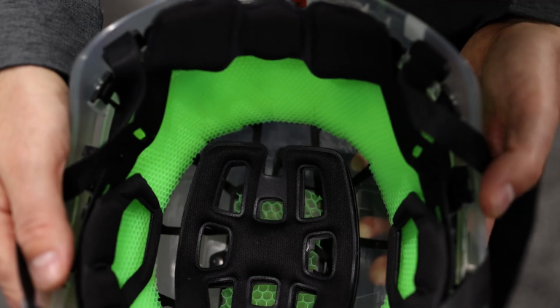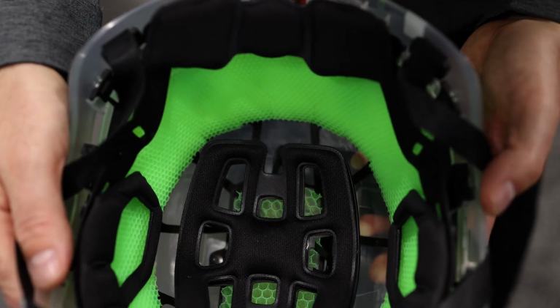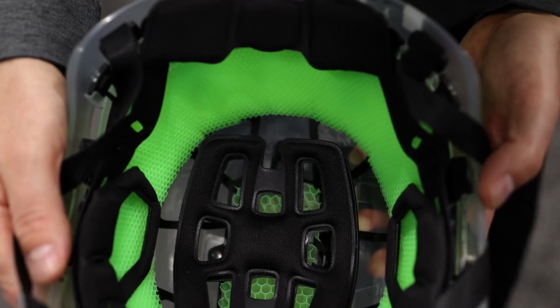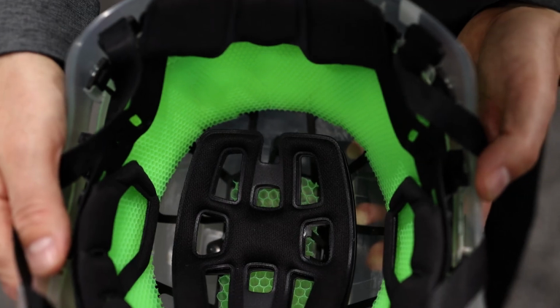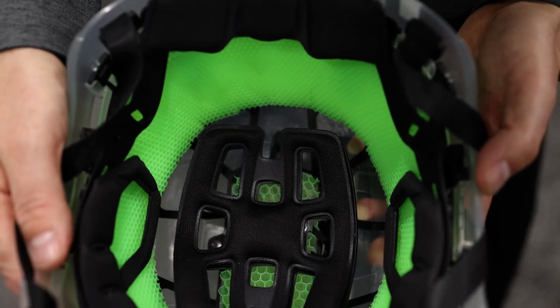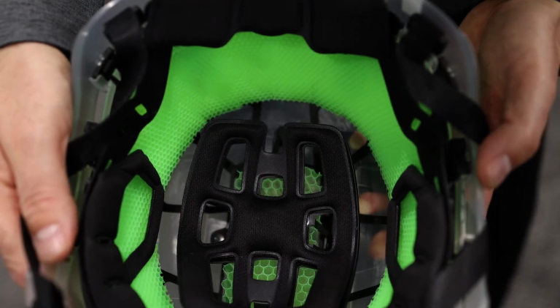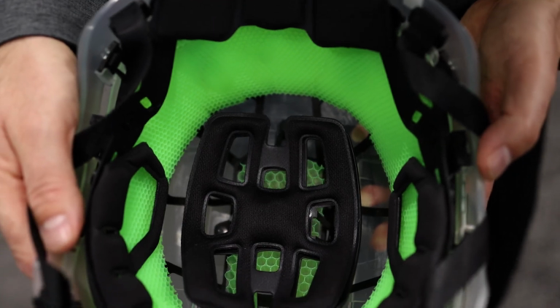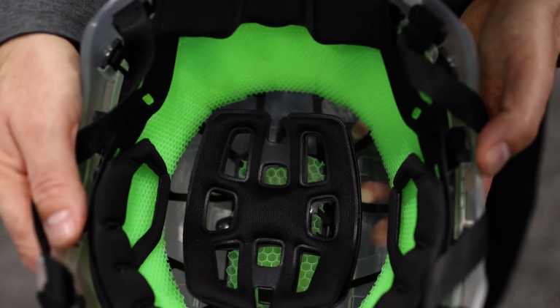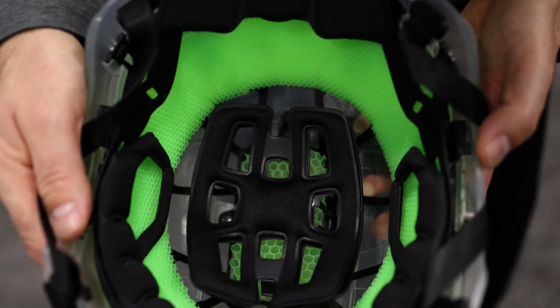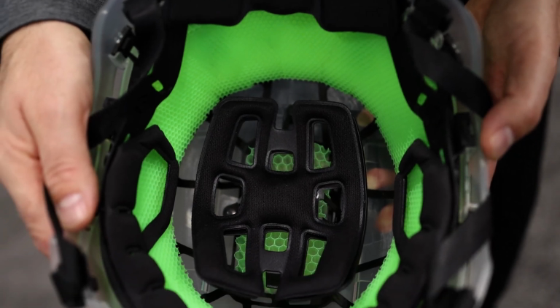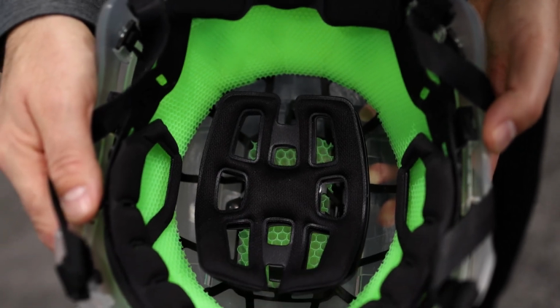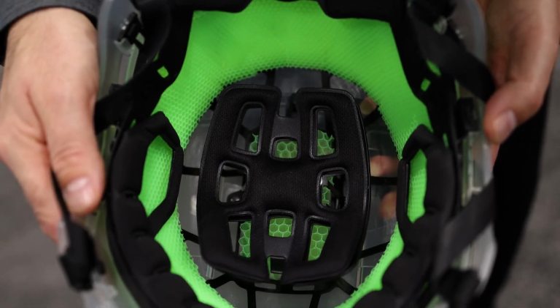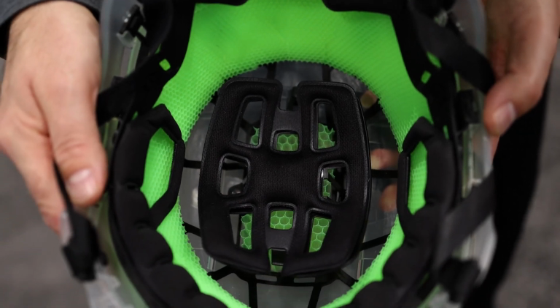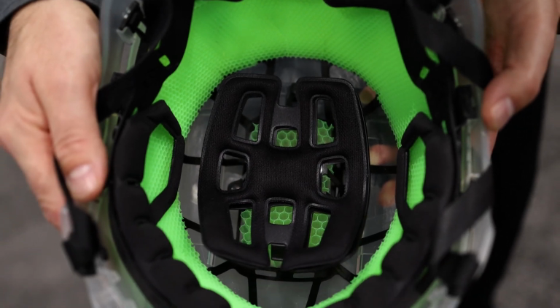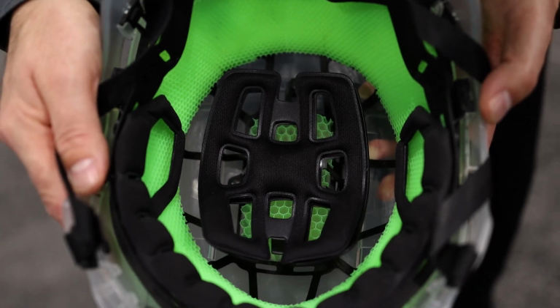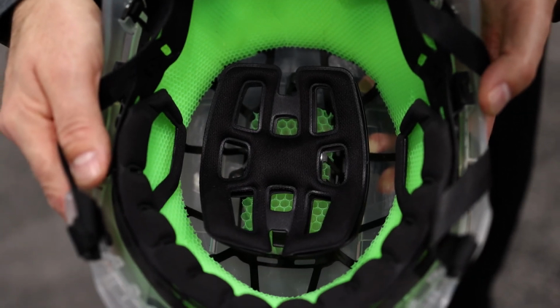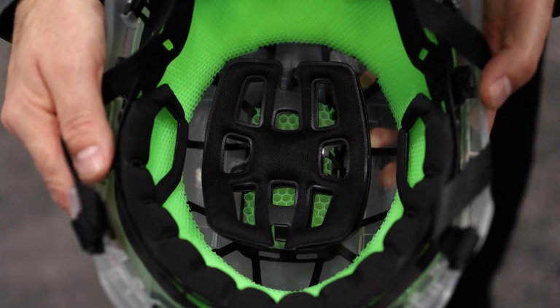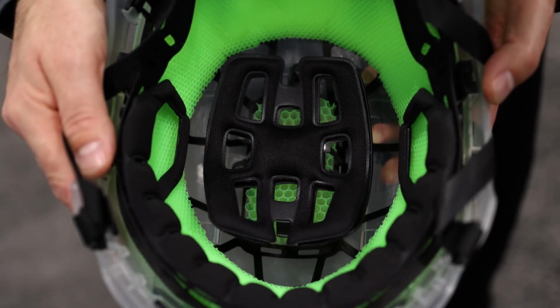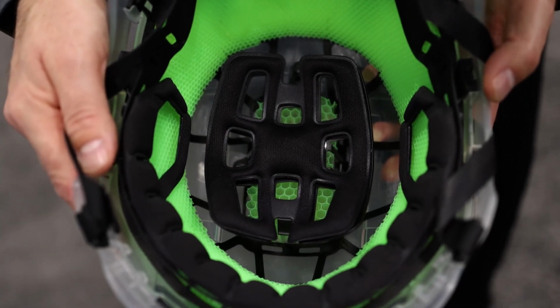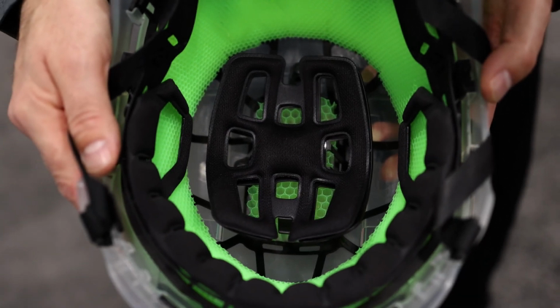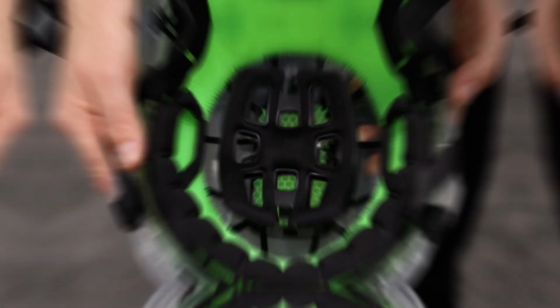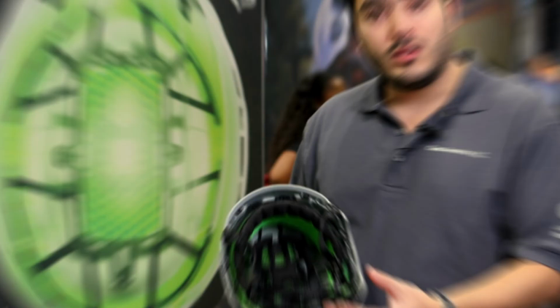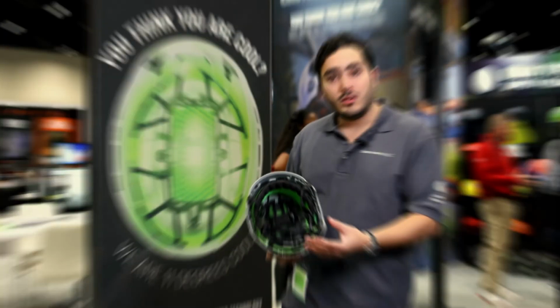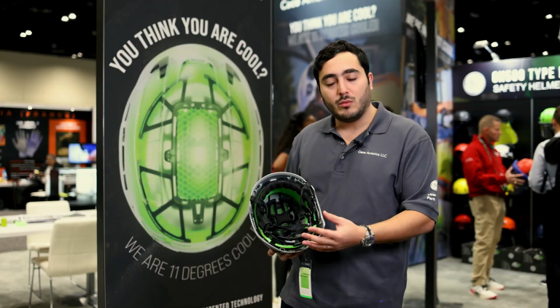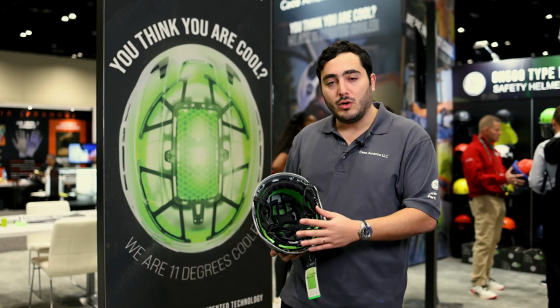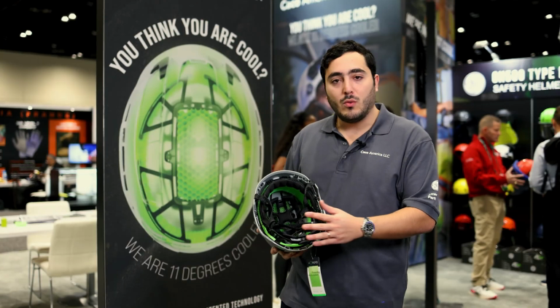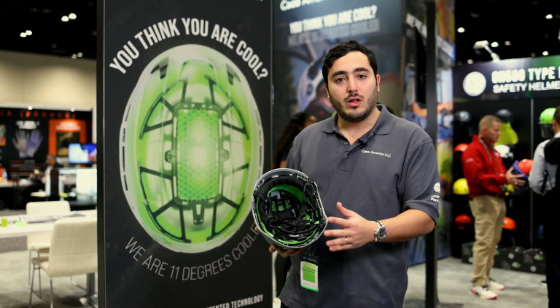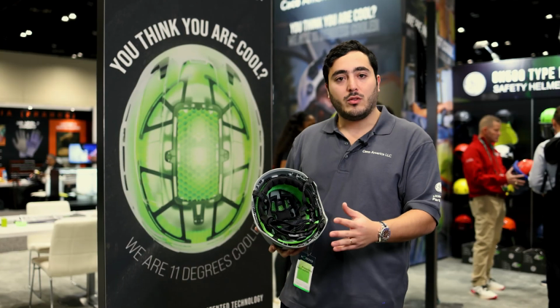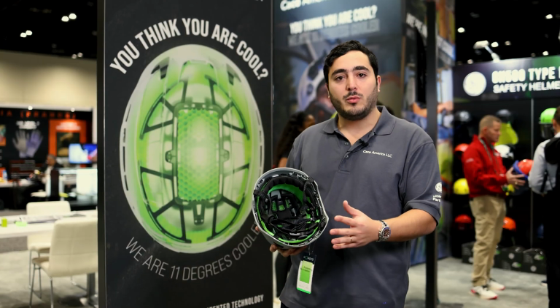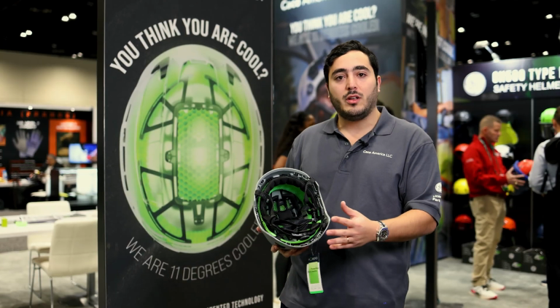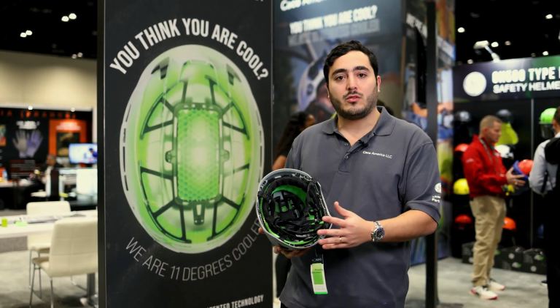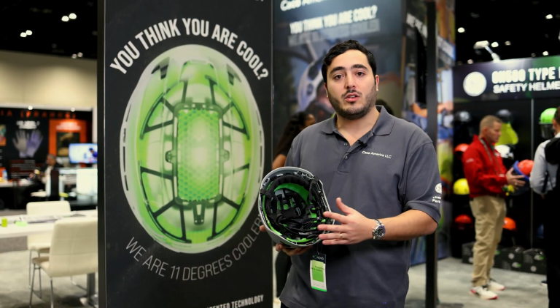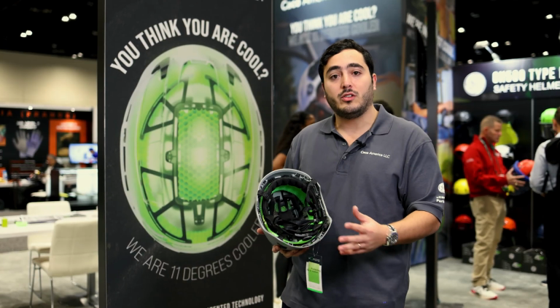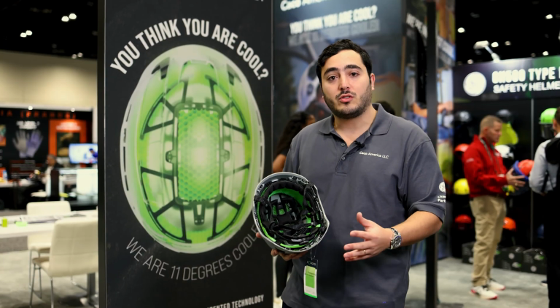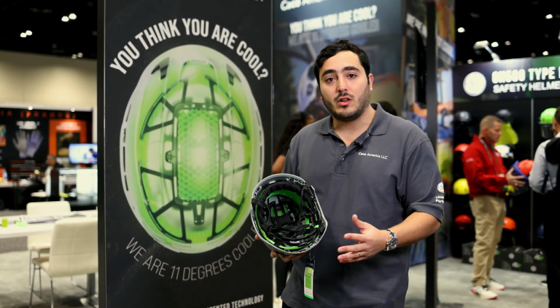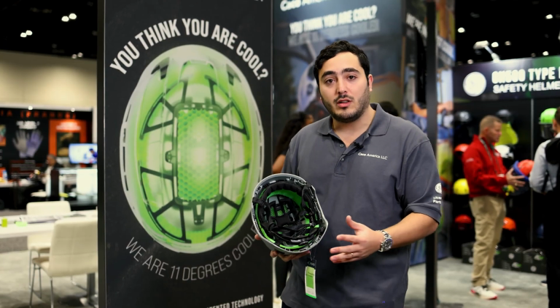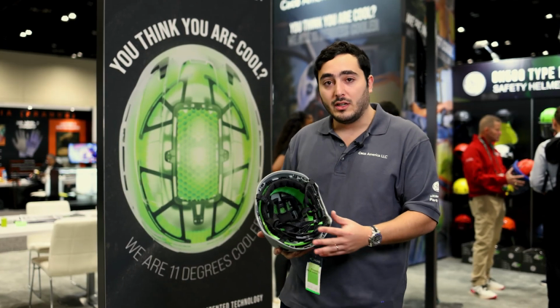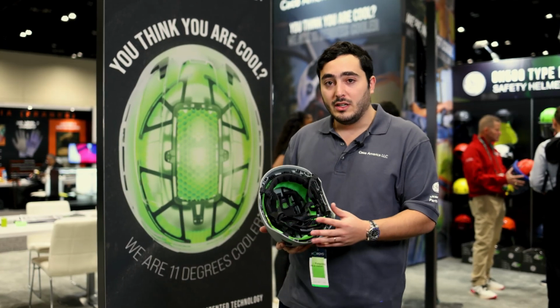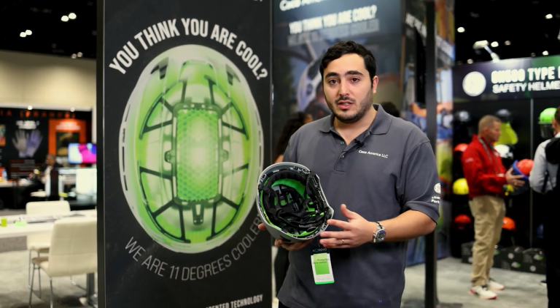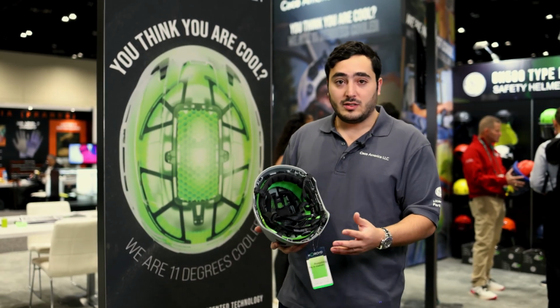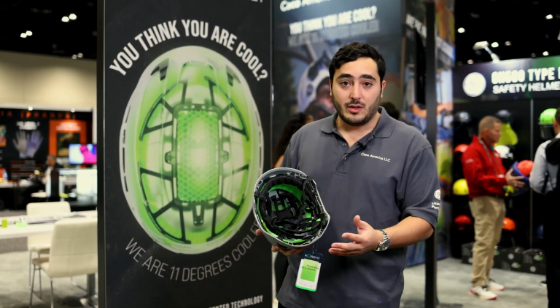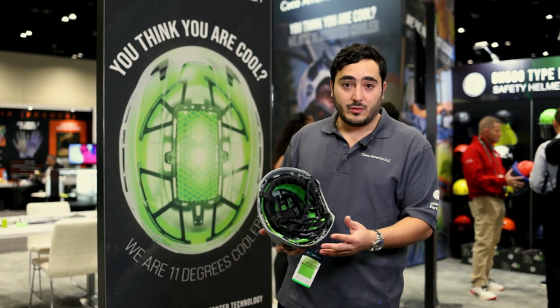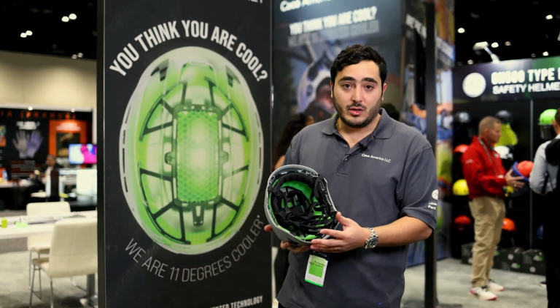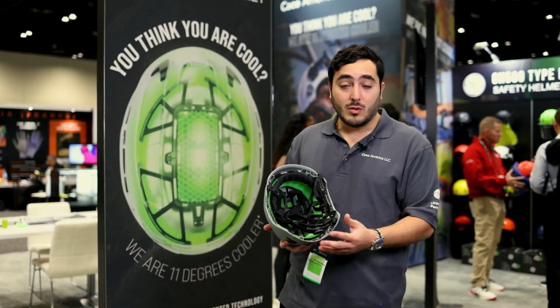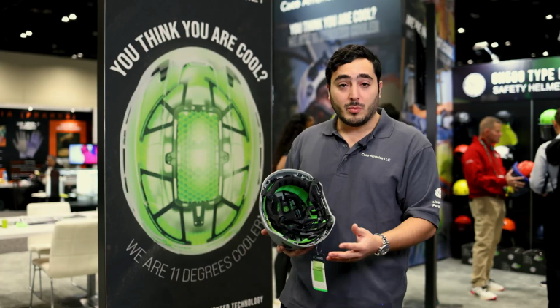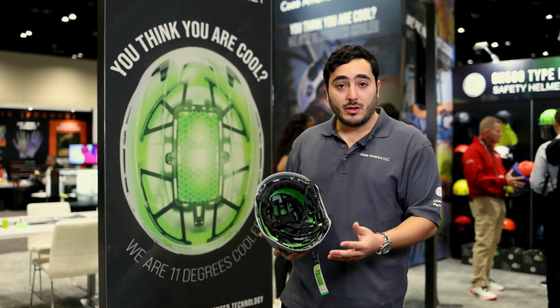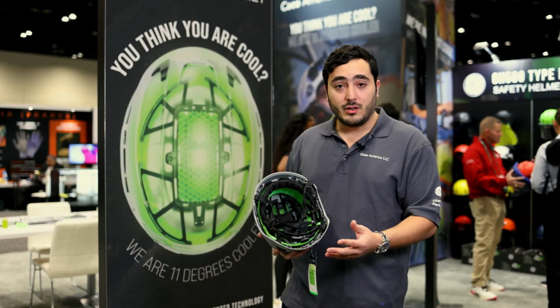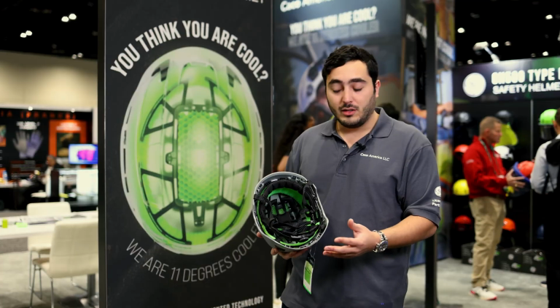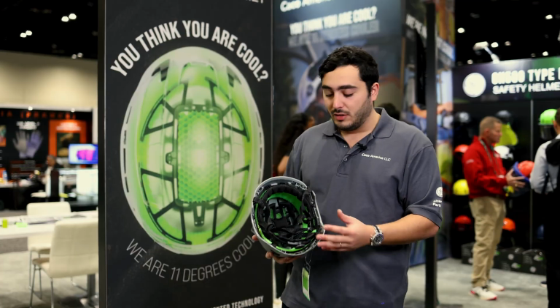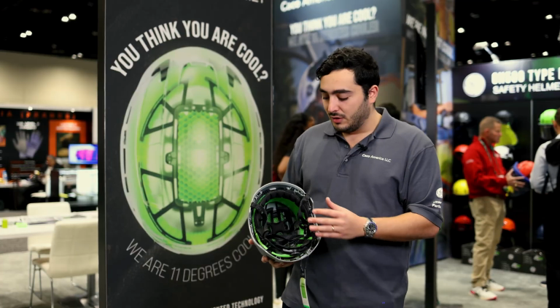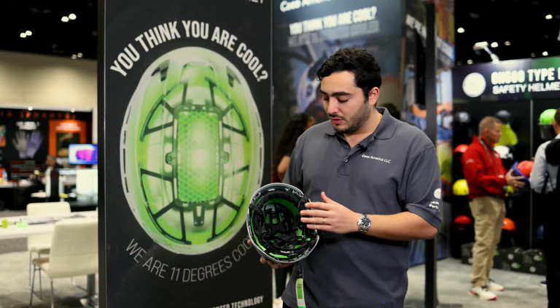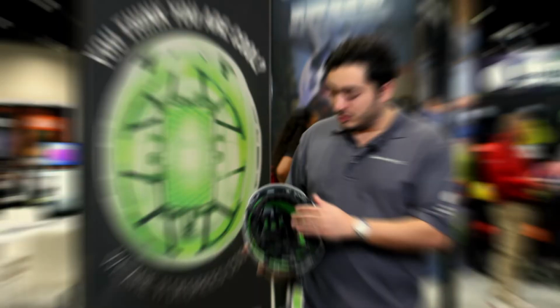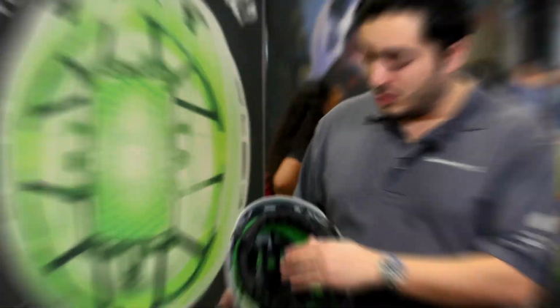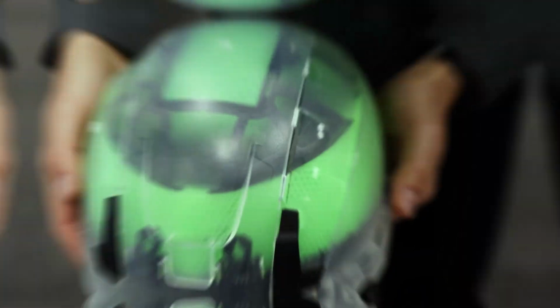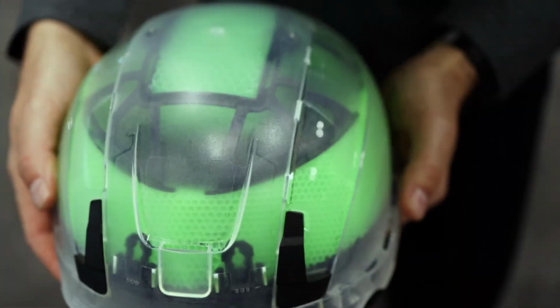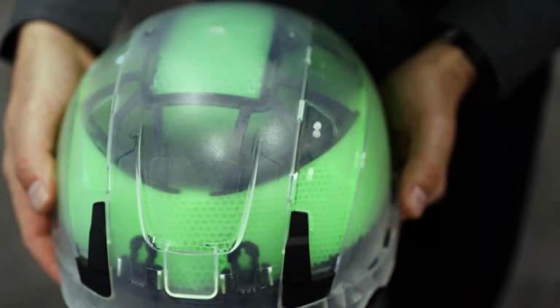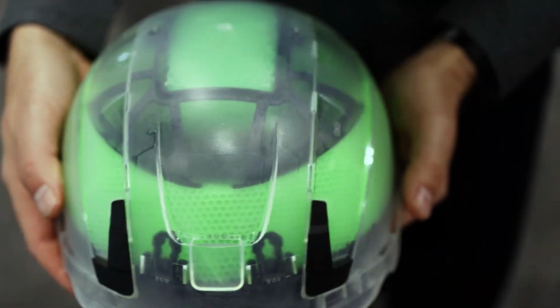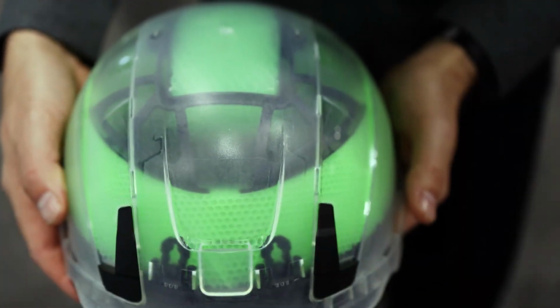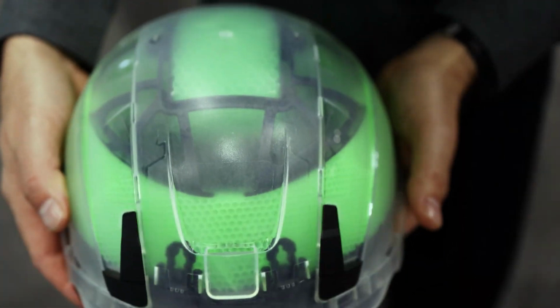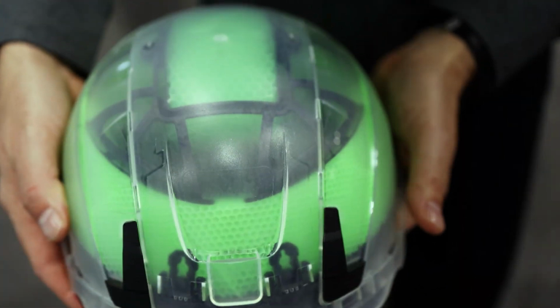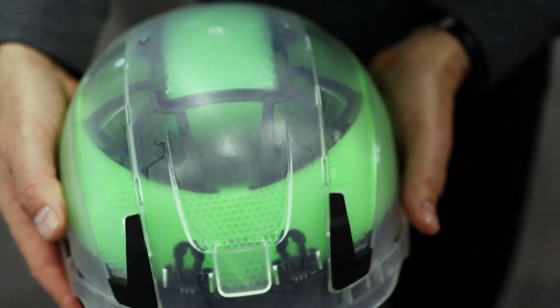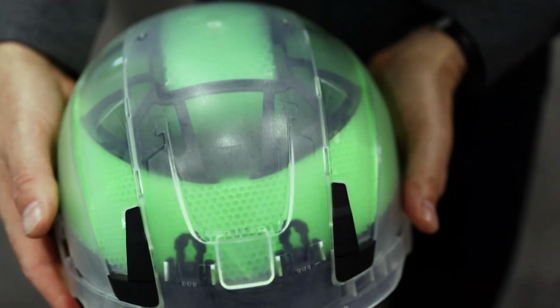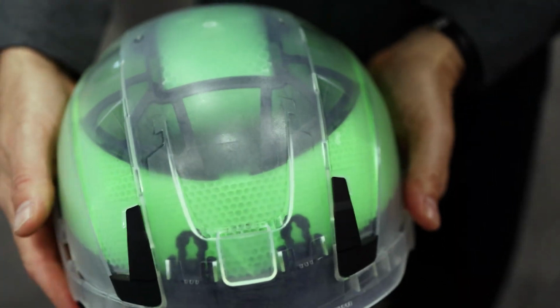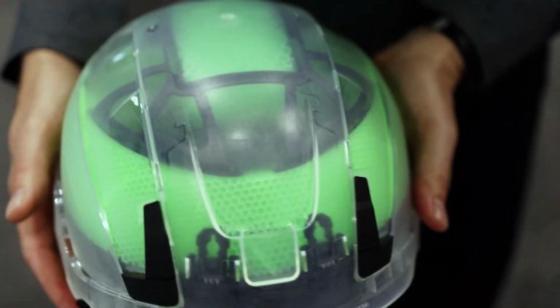We use this material because we want to innovate — we don't want to be a traditional safety company. So we don't use EPS foam.